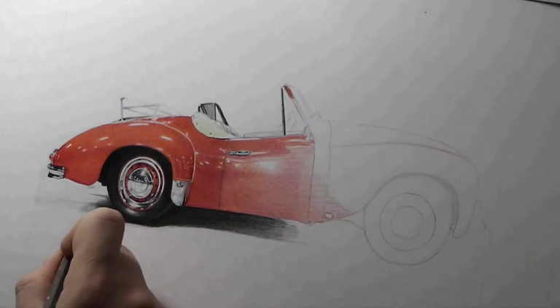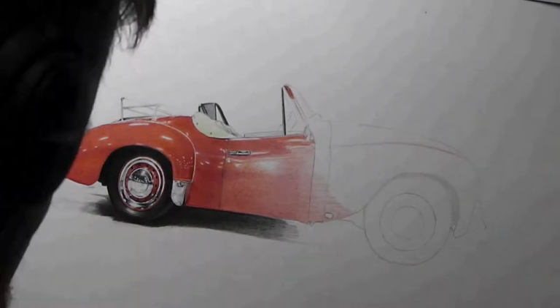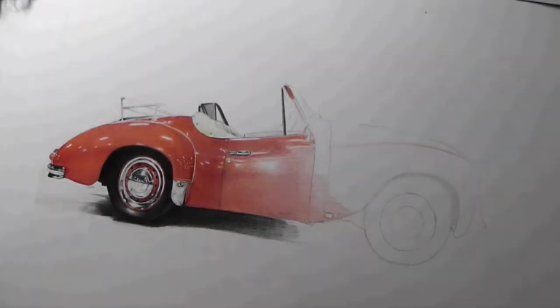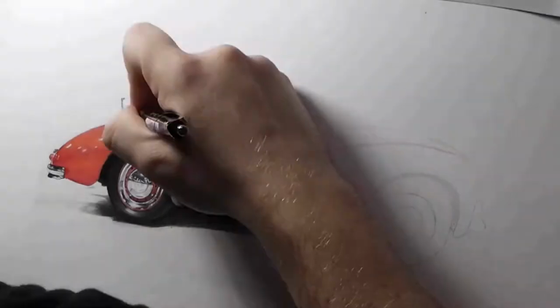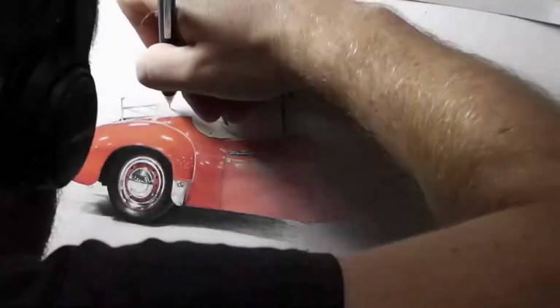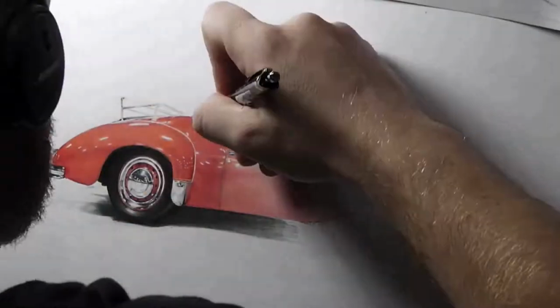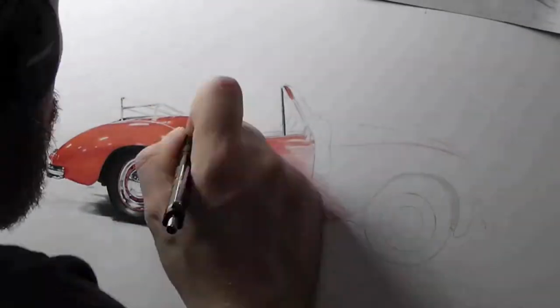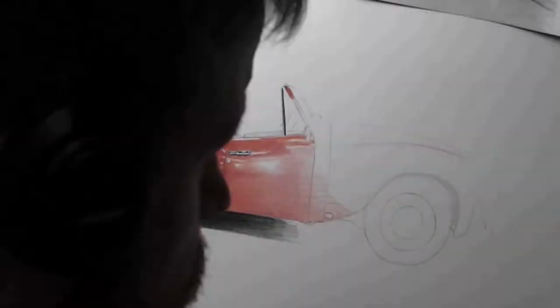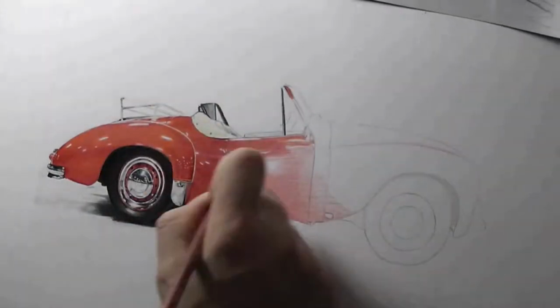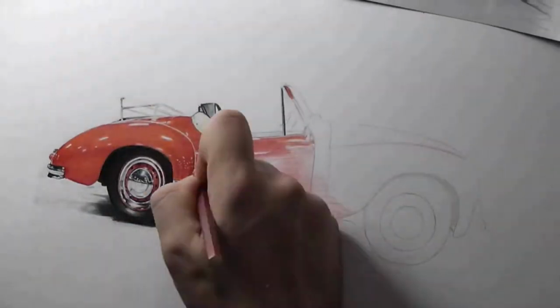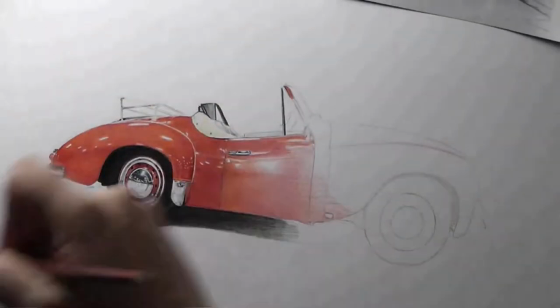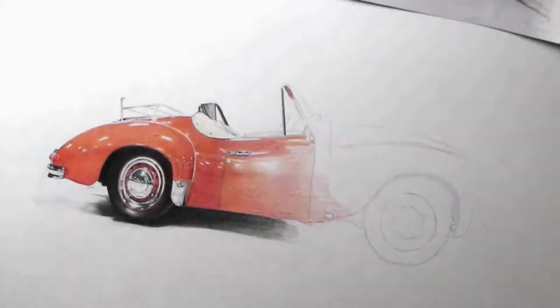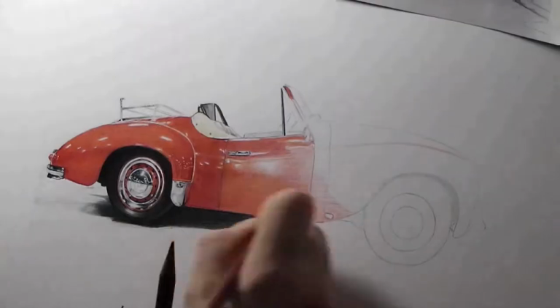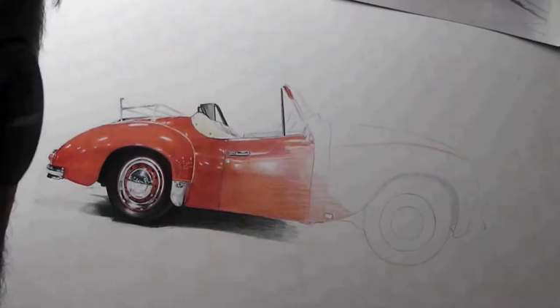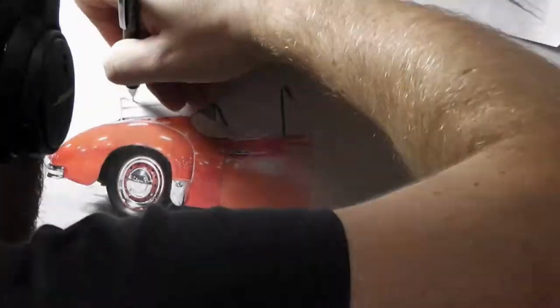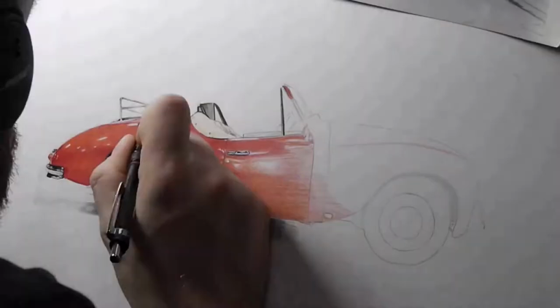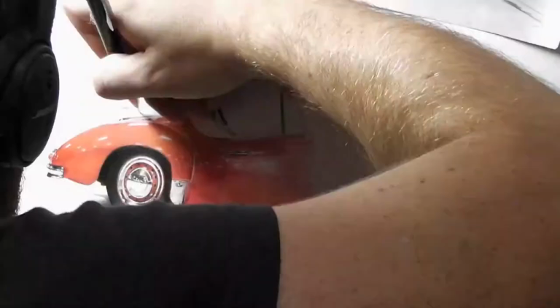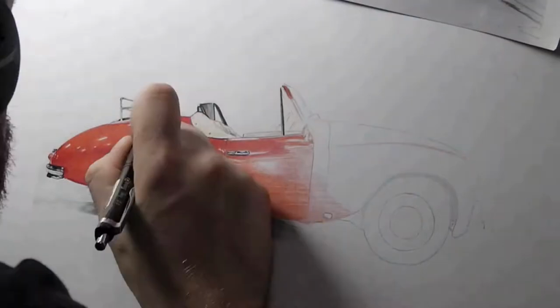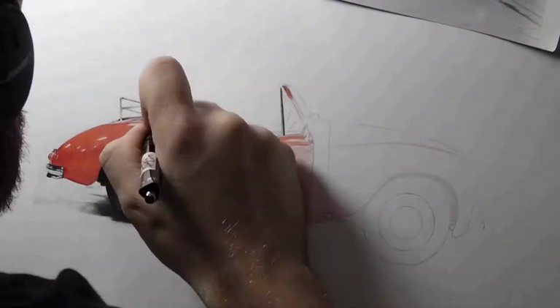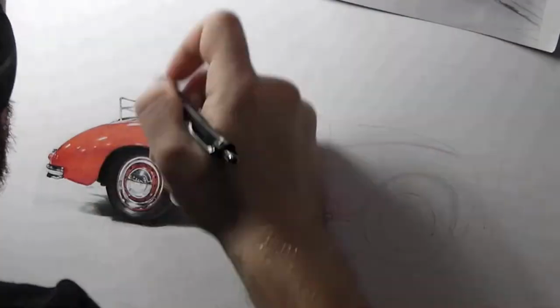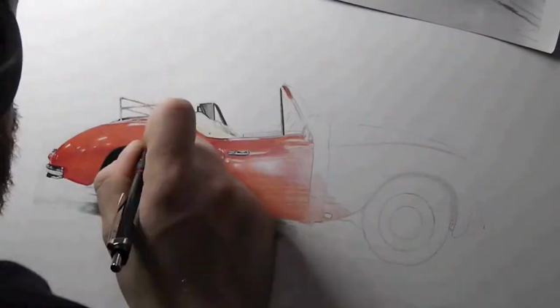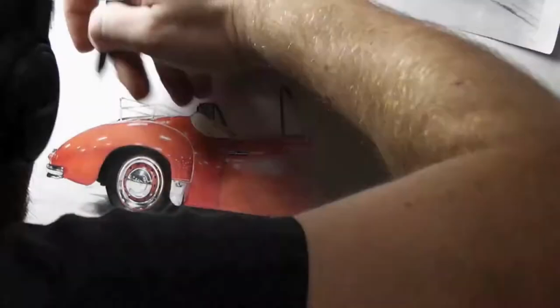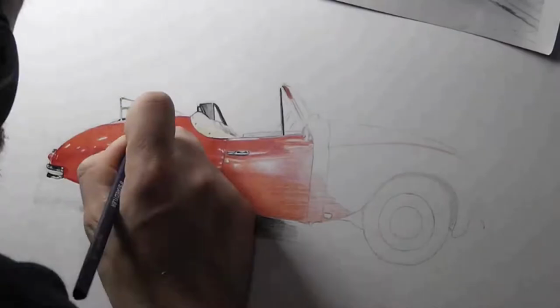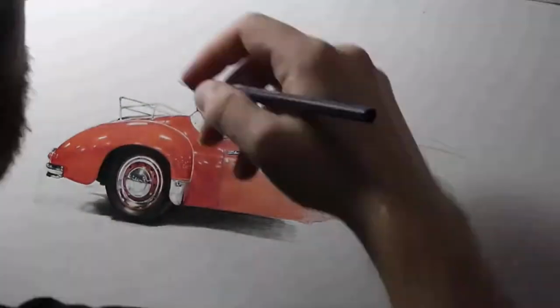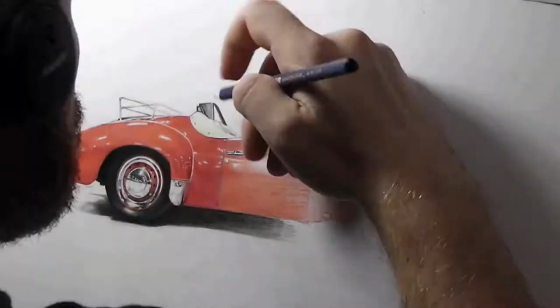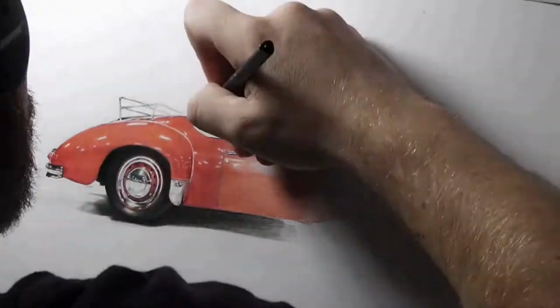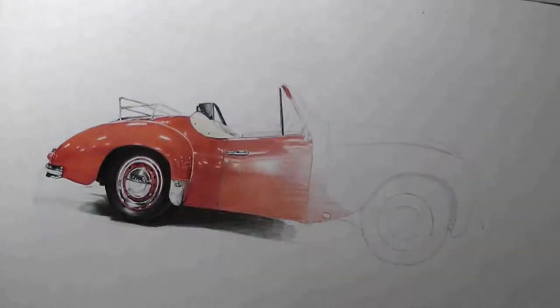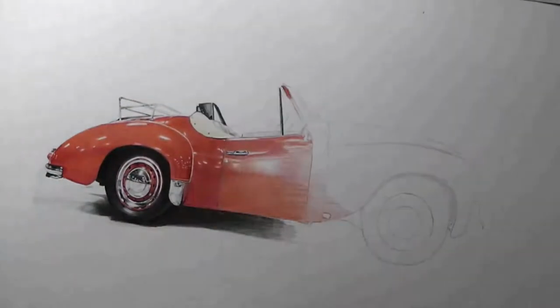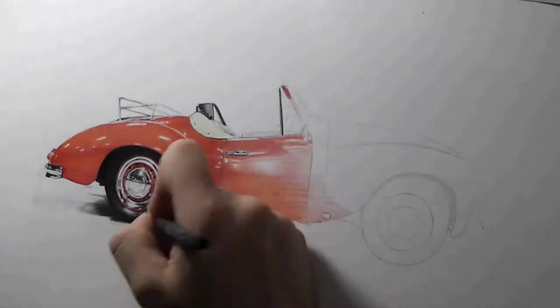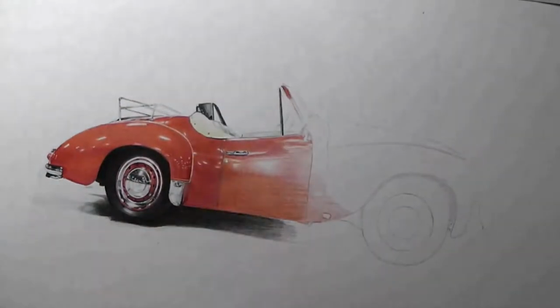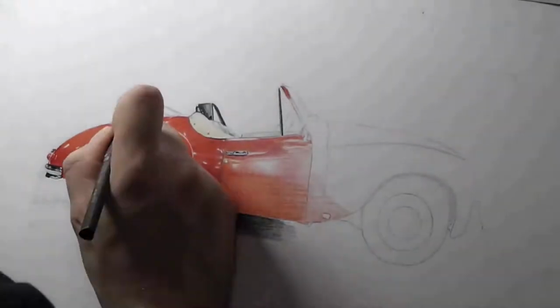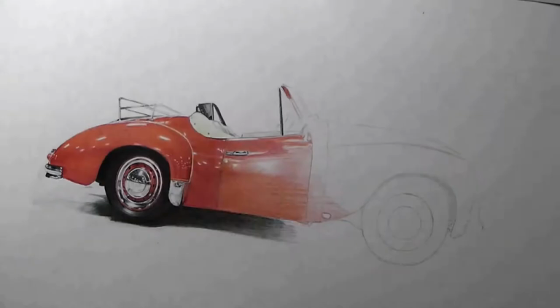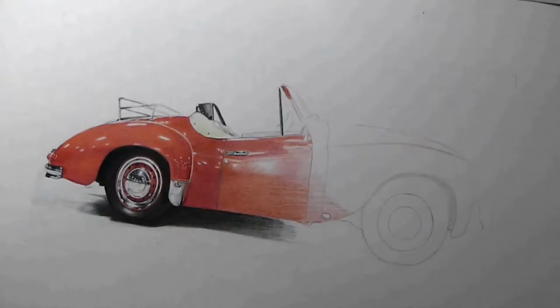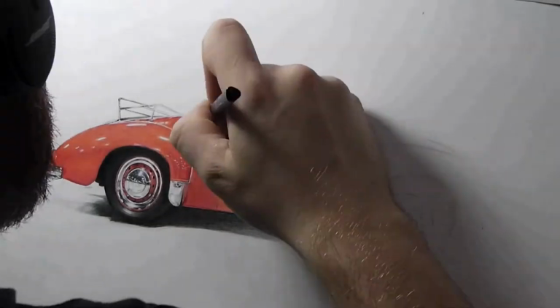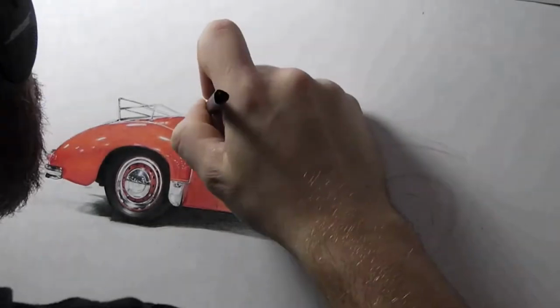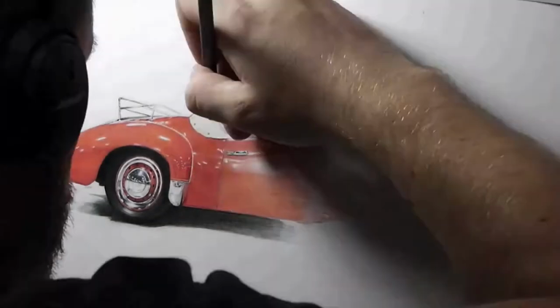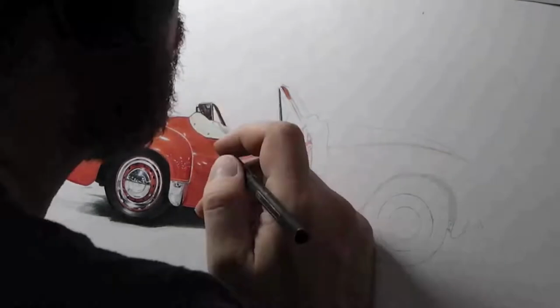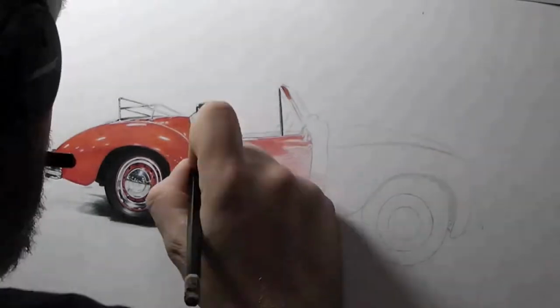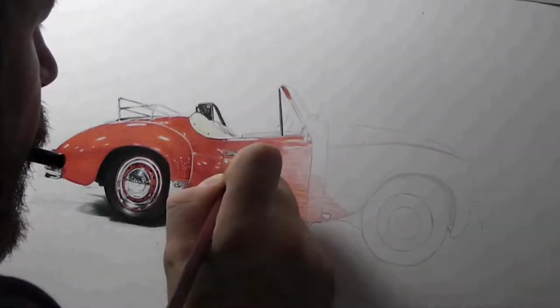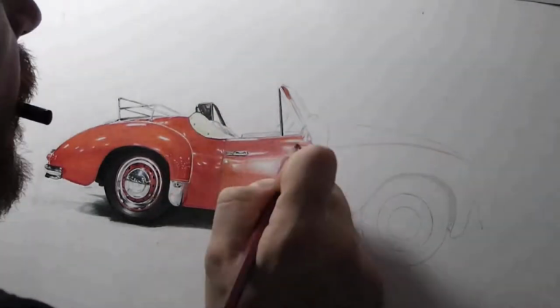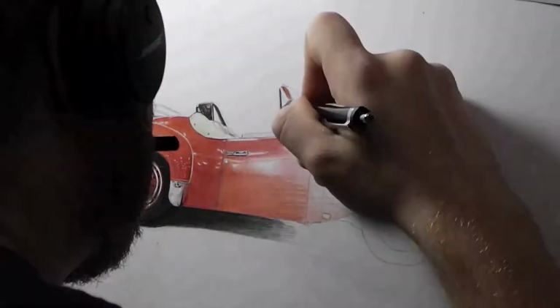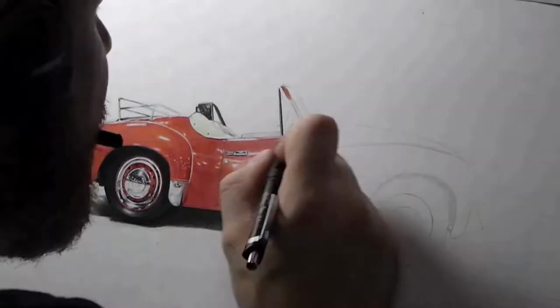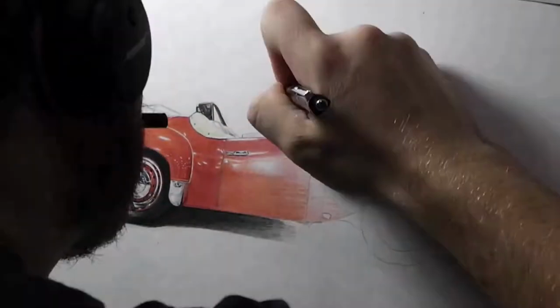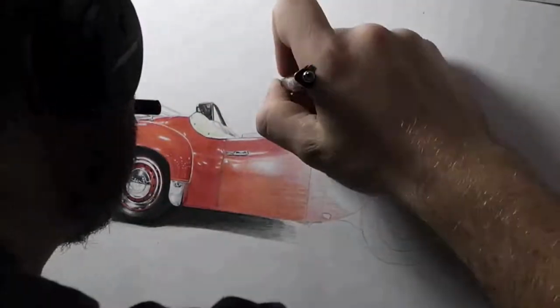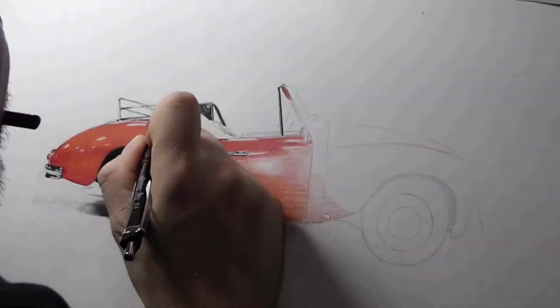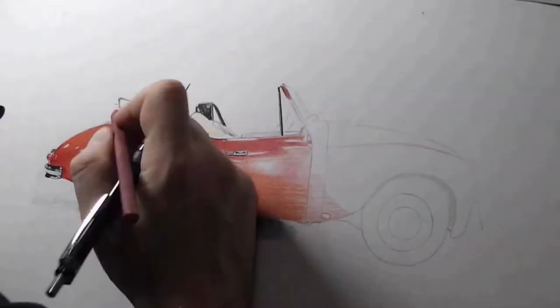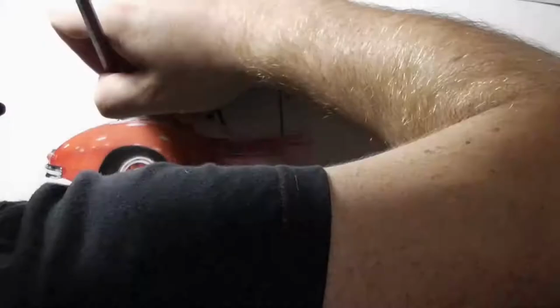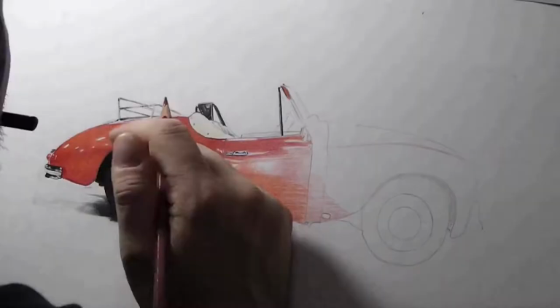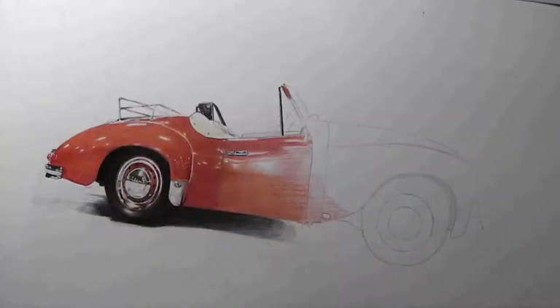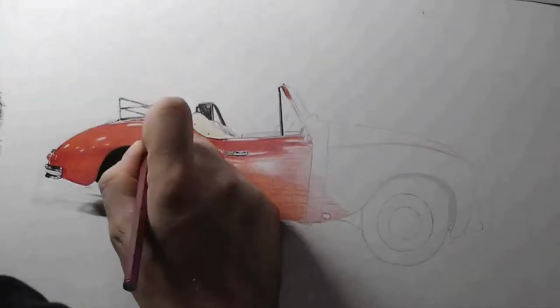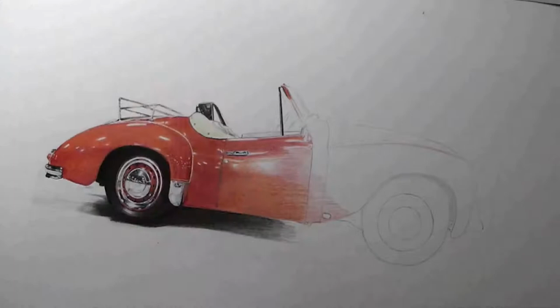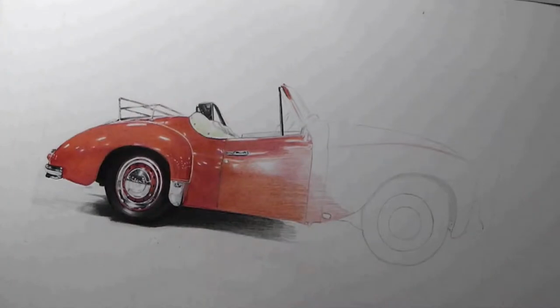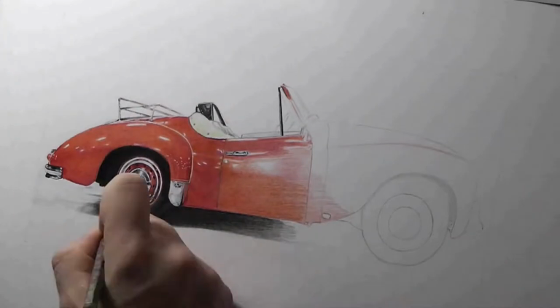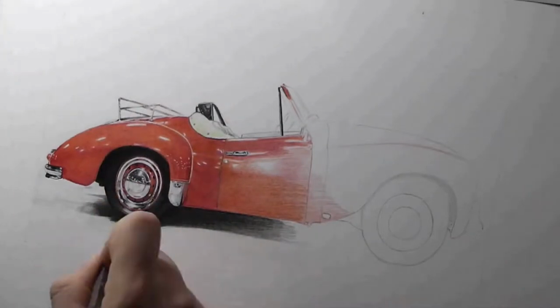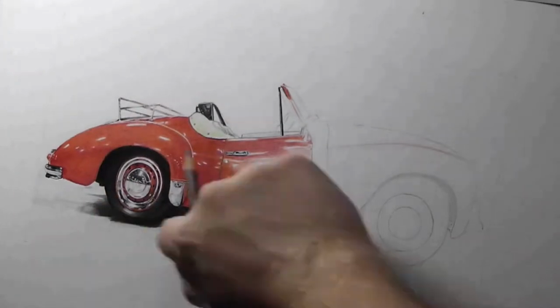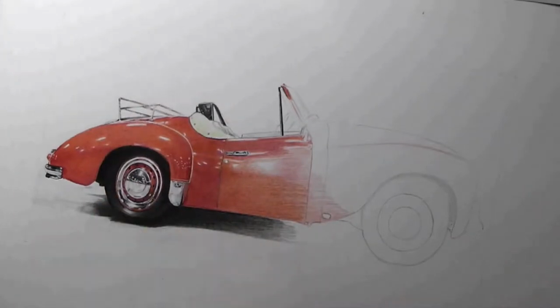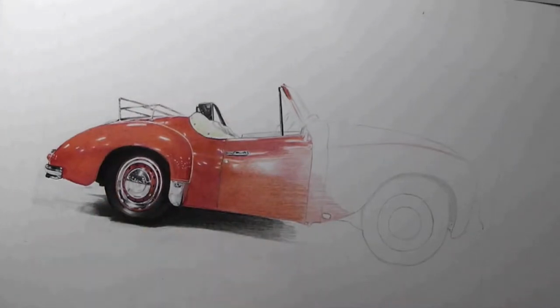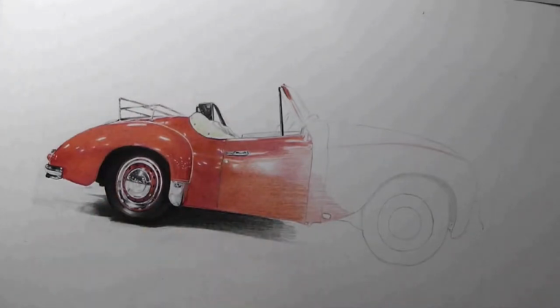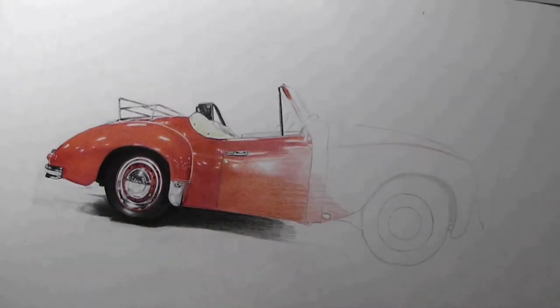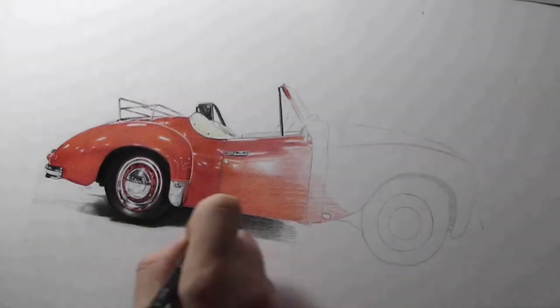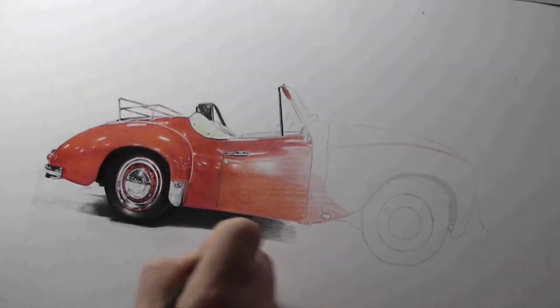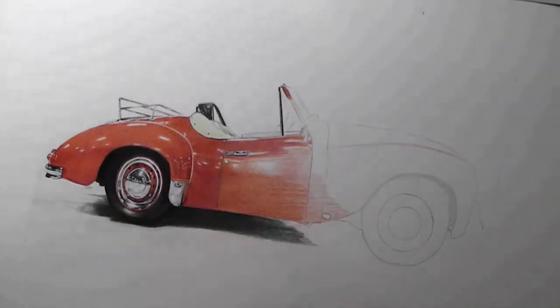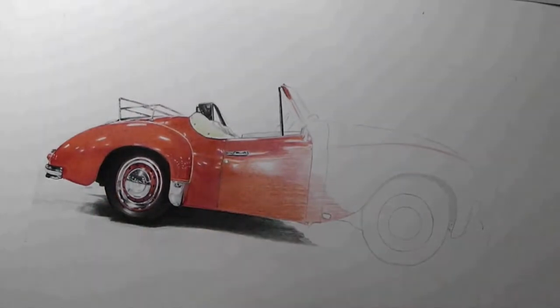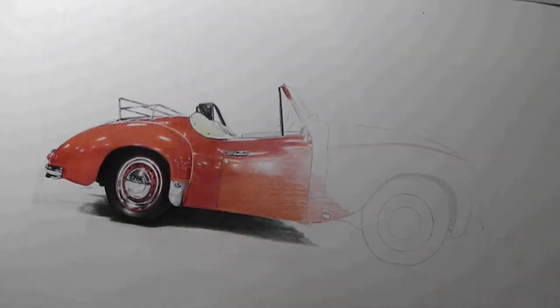There you are — ta-da! And that's because I did some of that at the Footman James Classic Car Show in 2018, just gone.